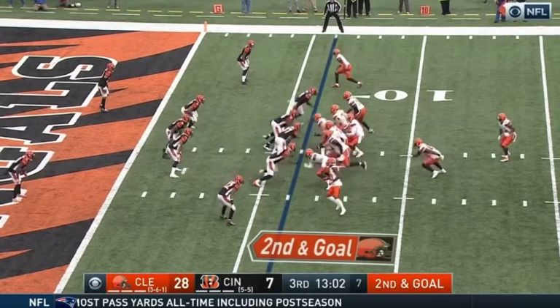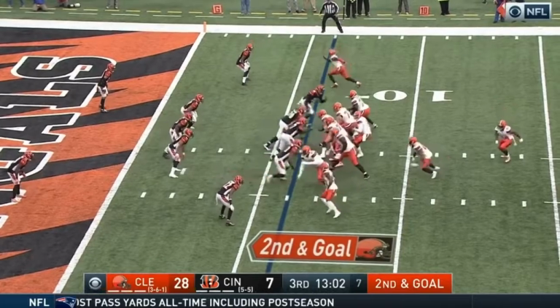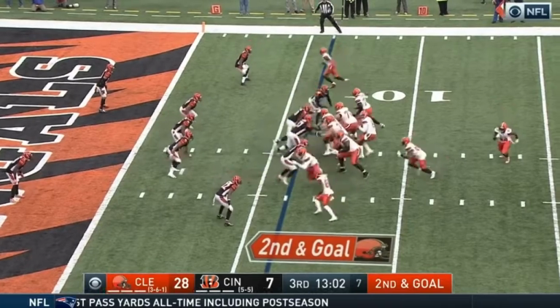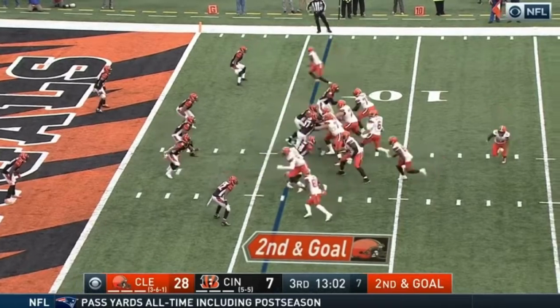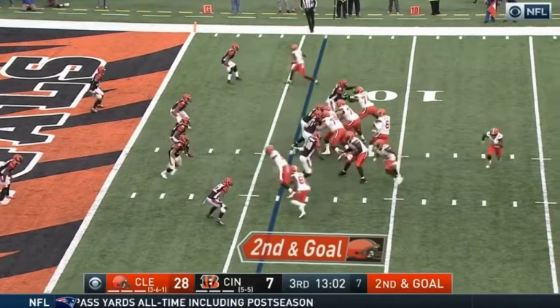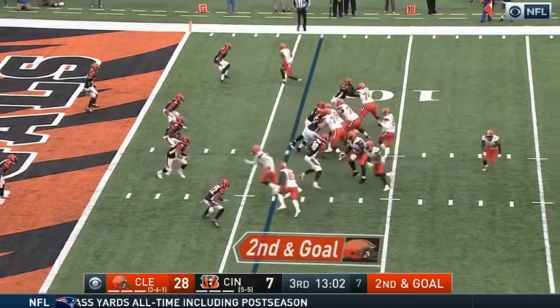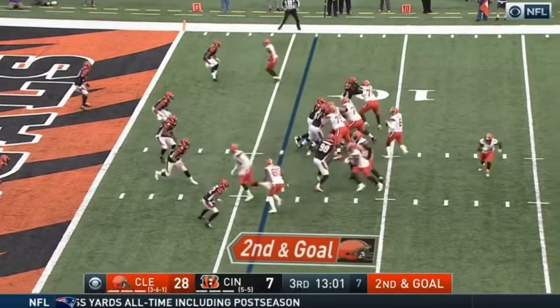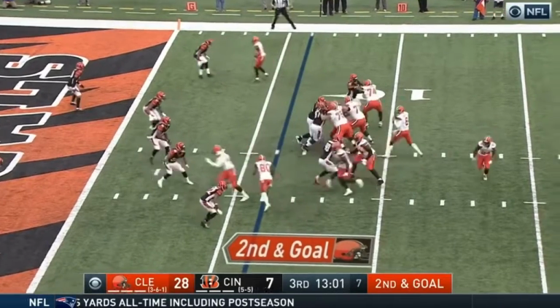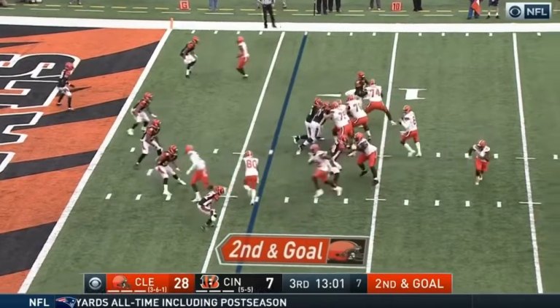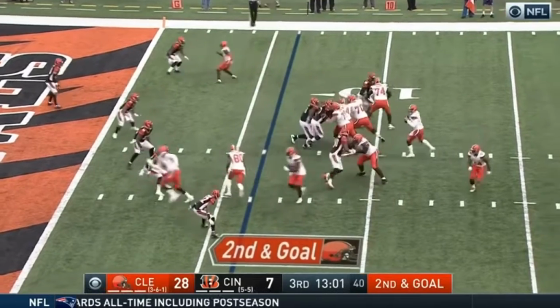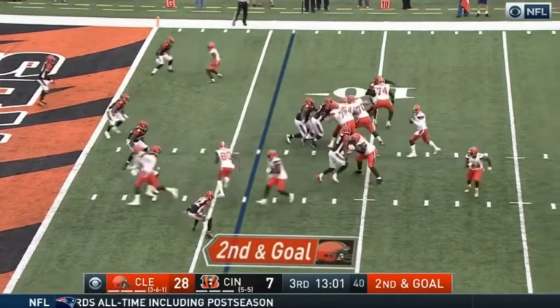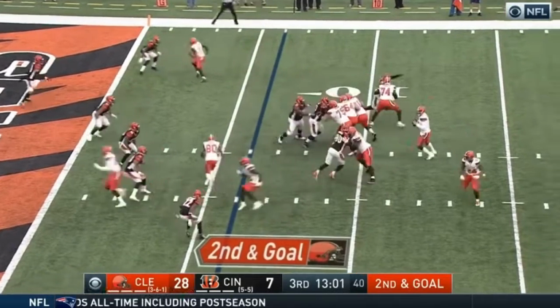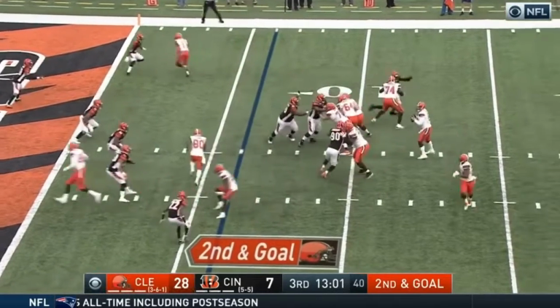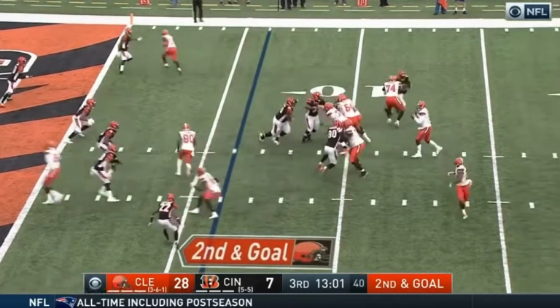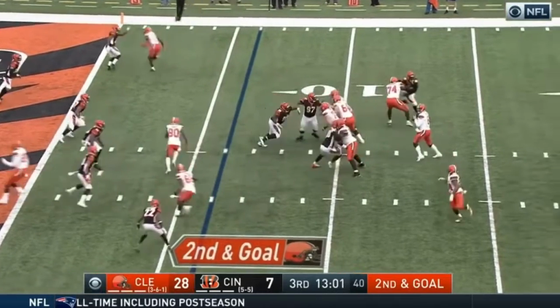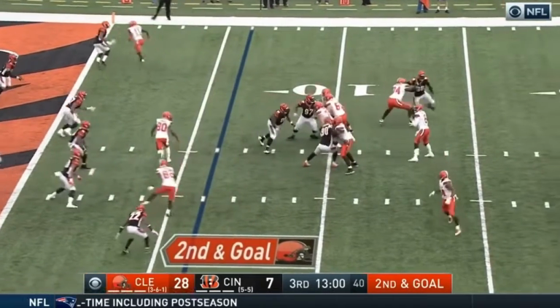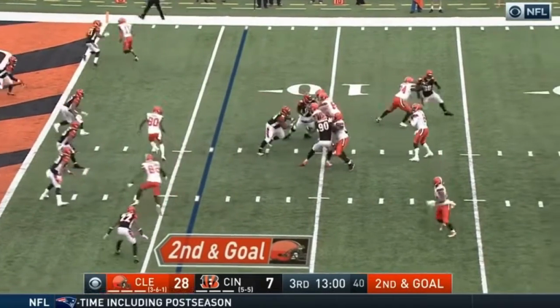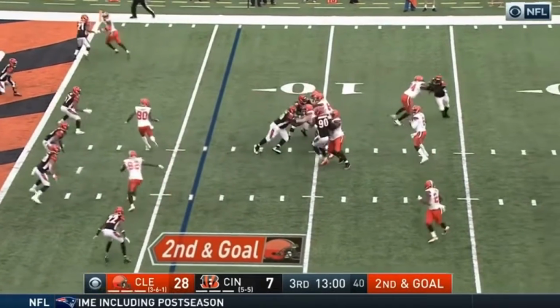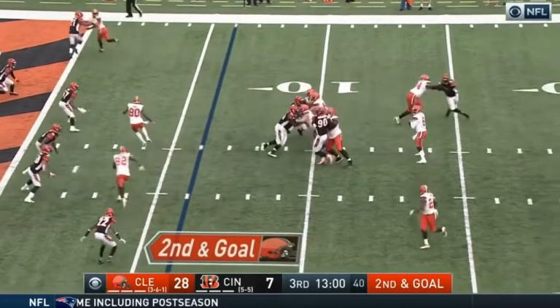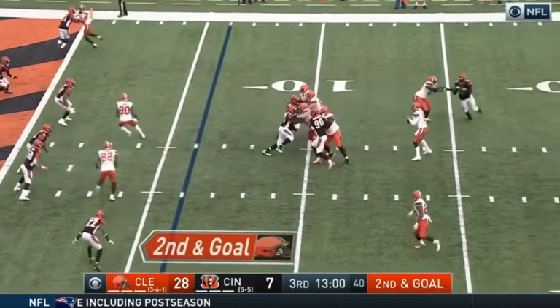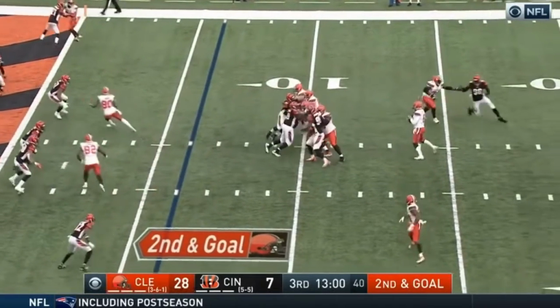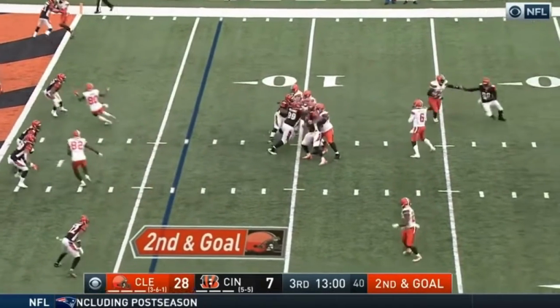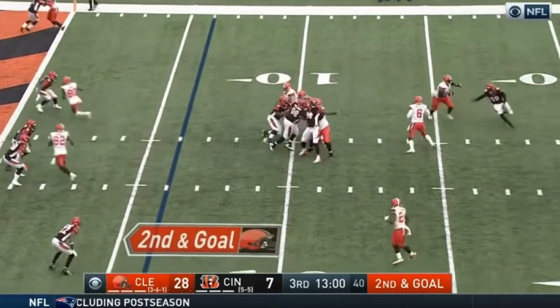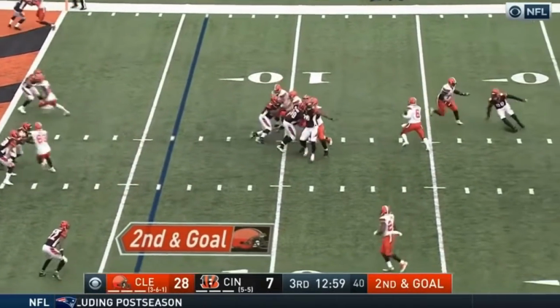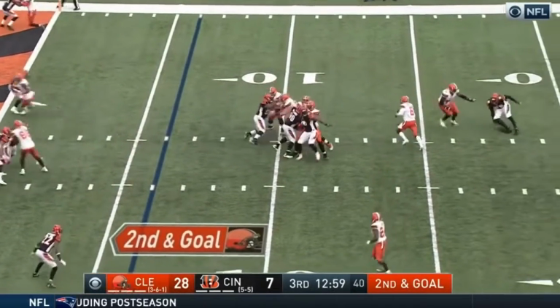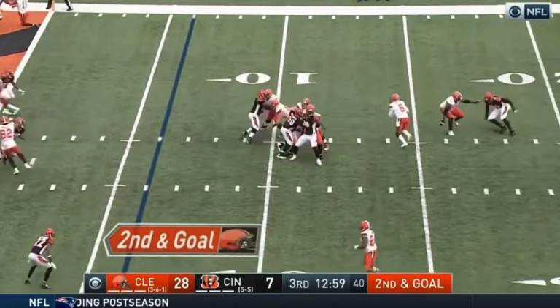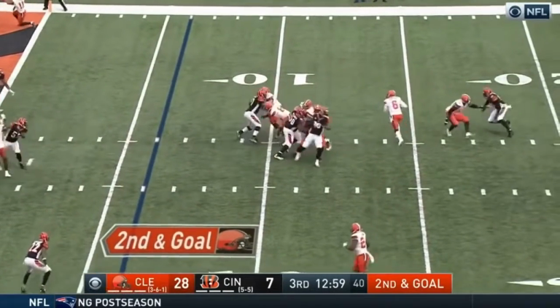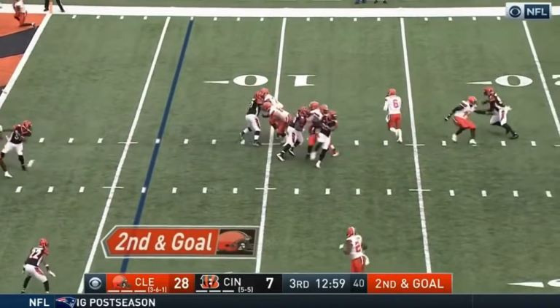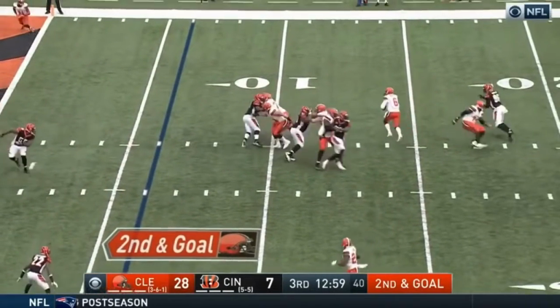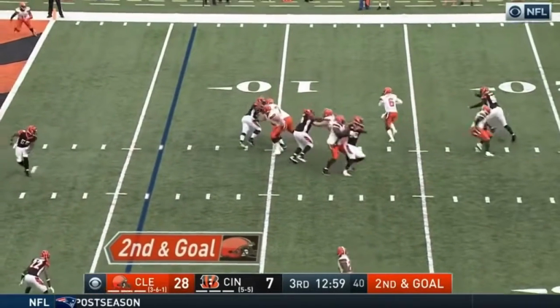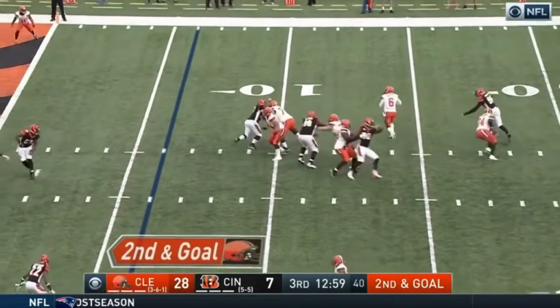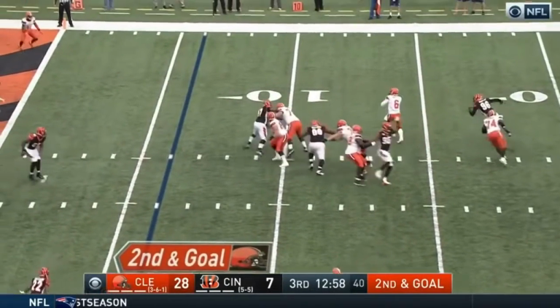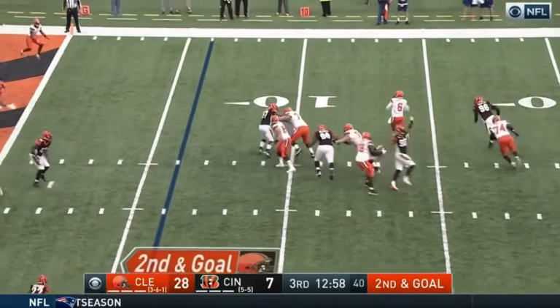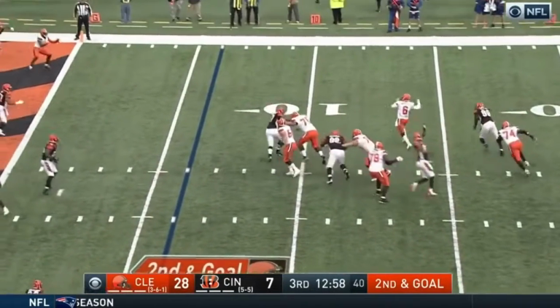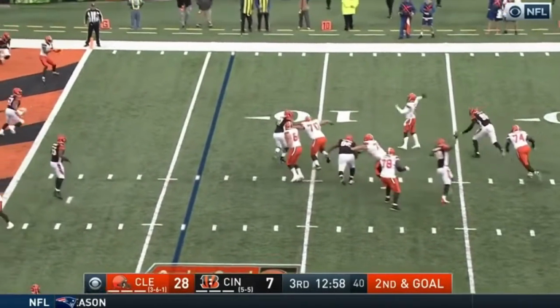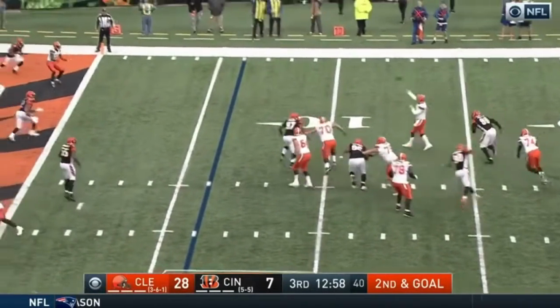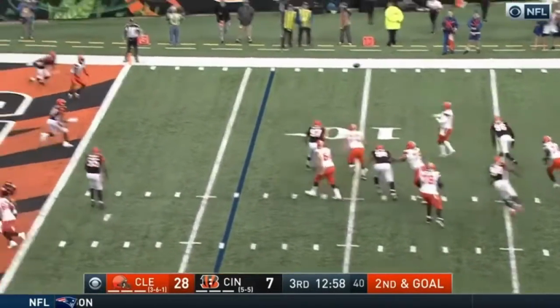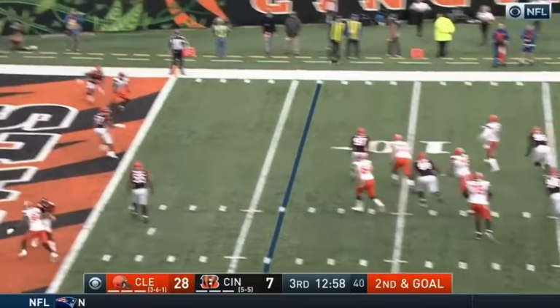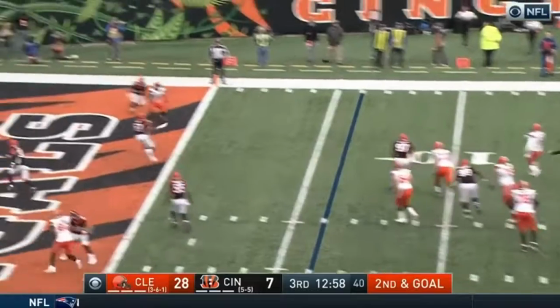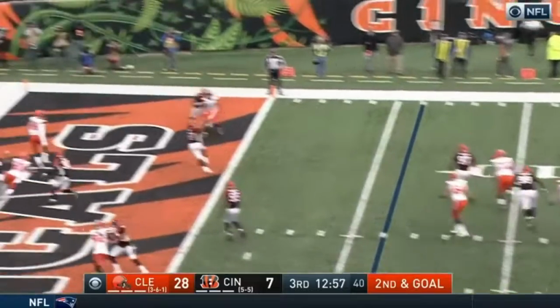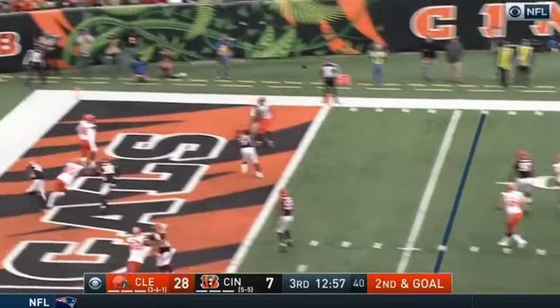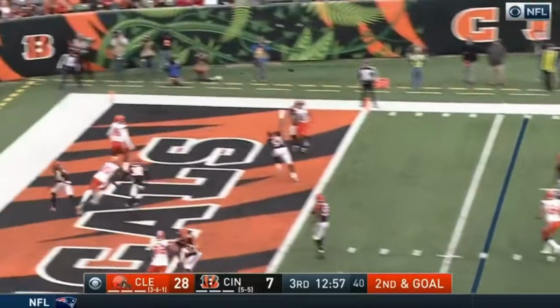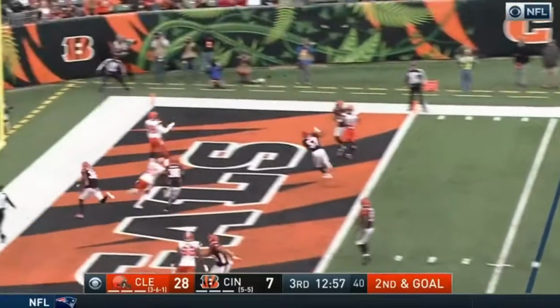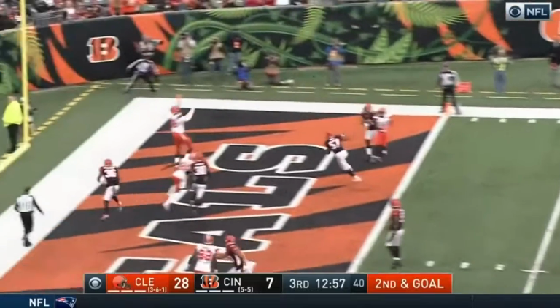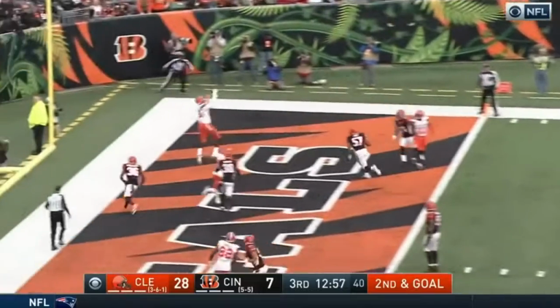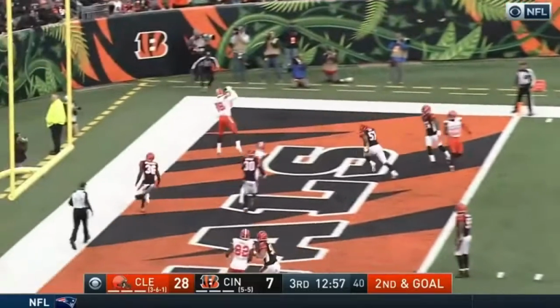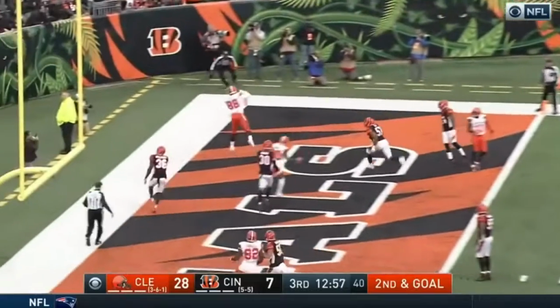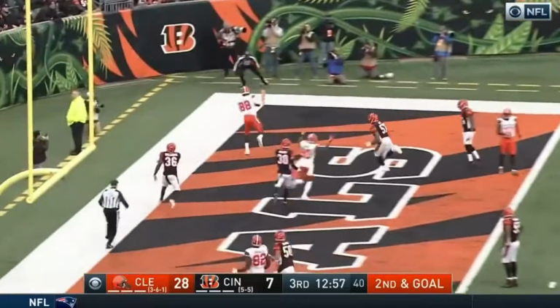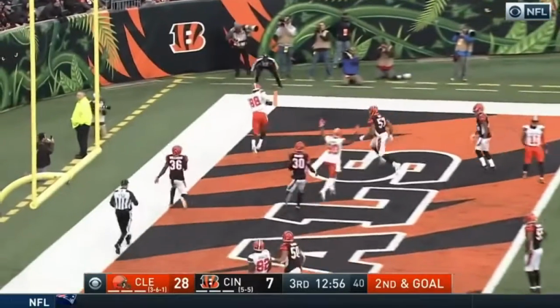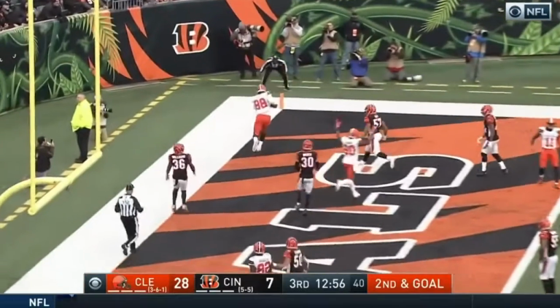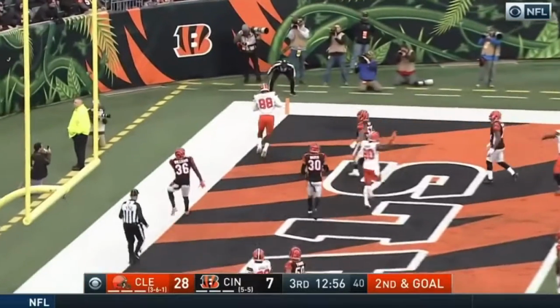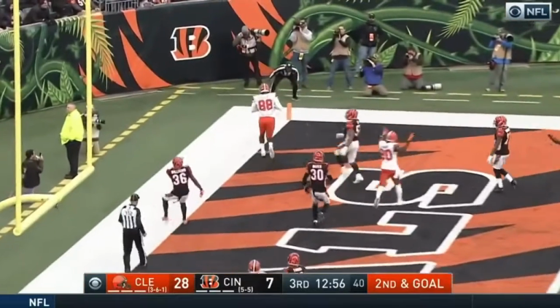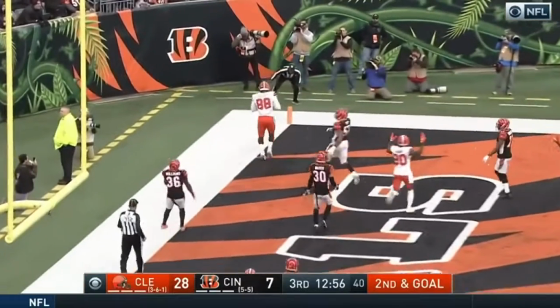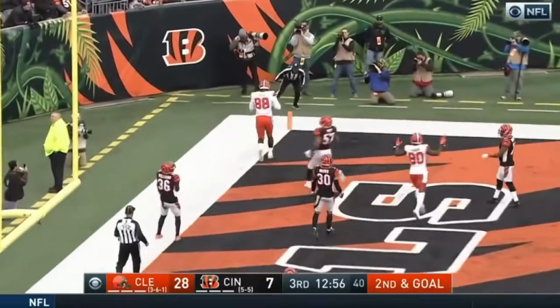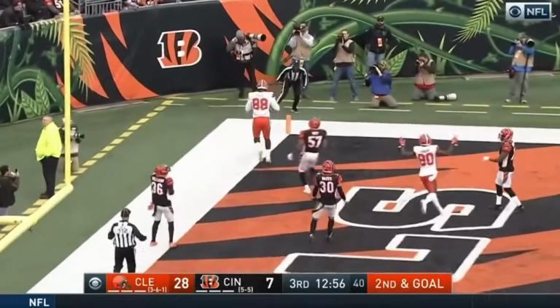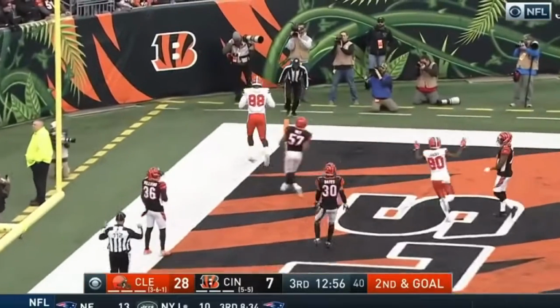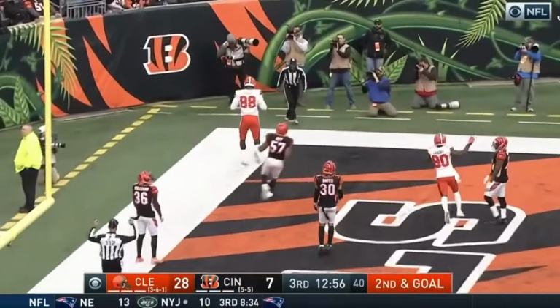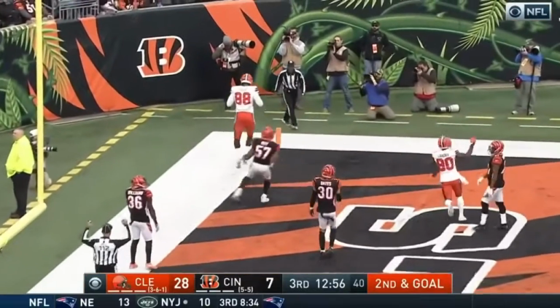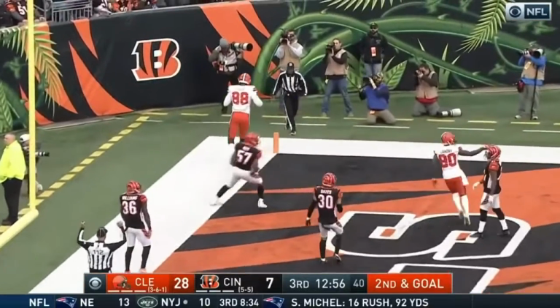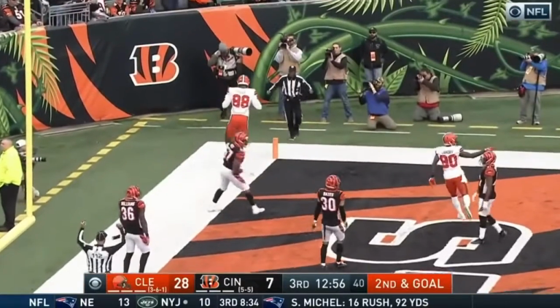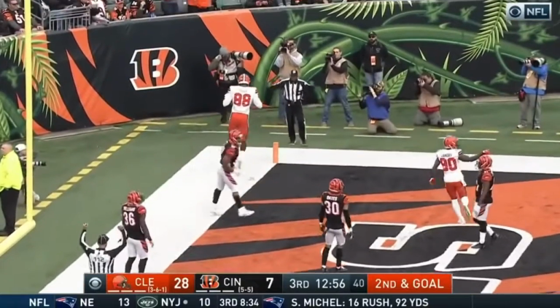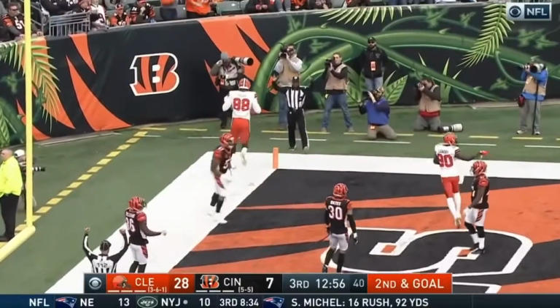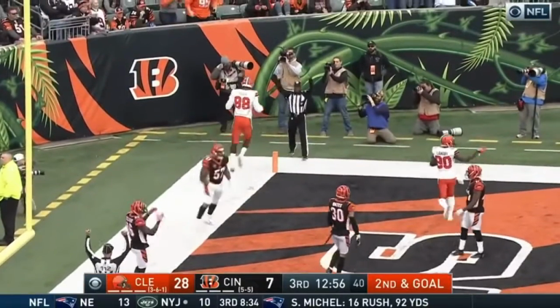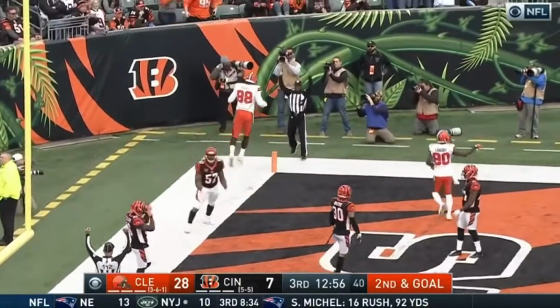Second down, goal at the six. Chubb out of the backfield, but Mayfield has other designs — to the back of the end zone, caught with a touchdown.